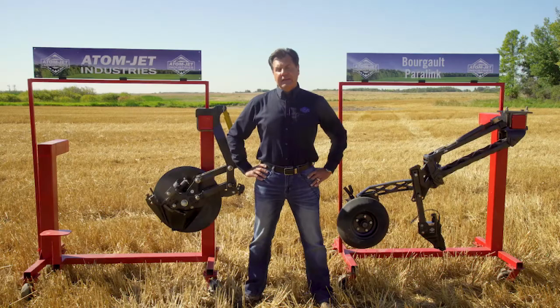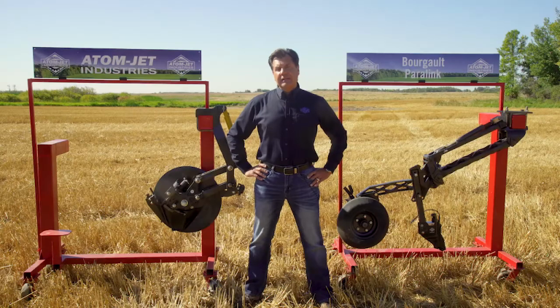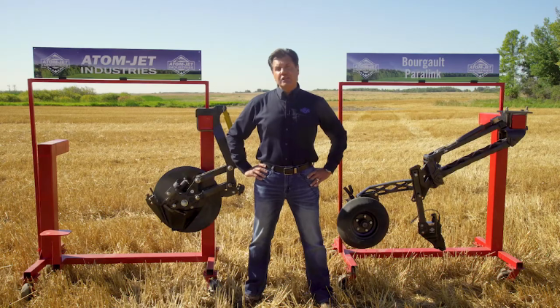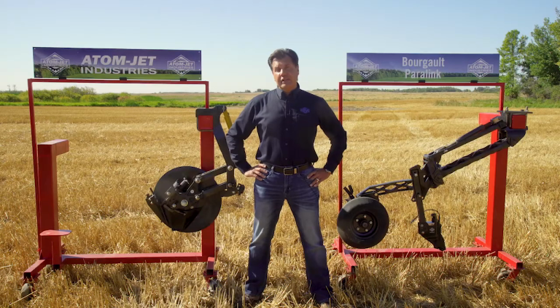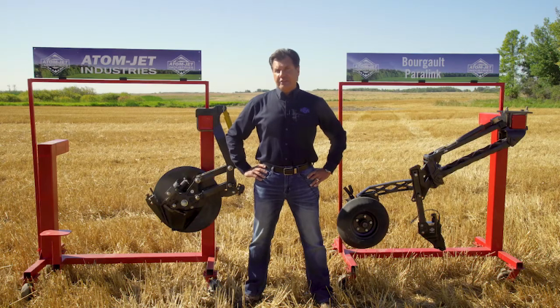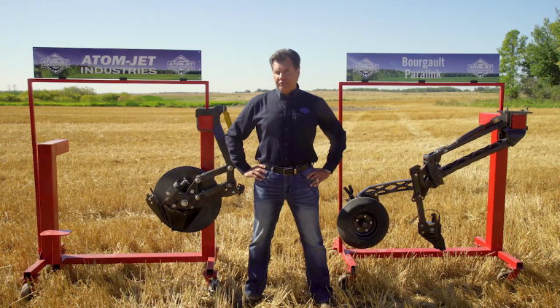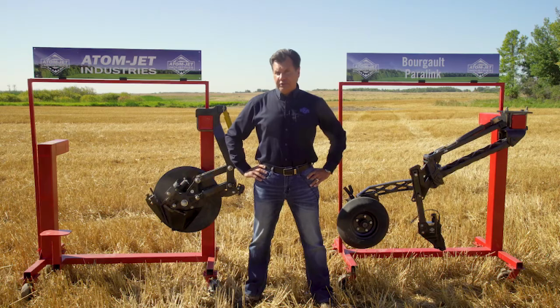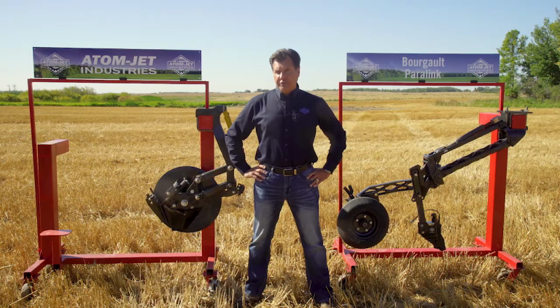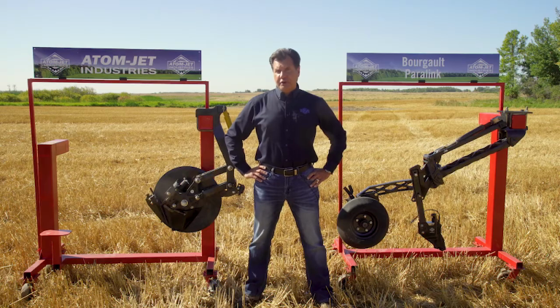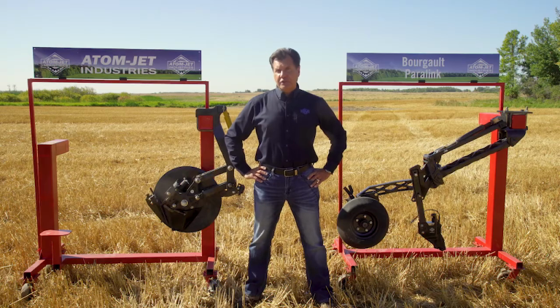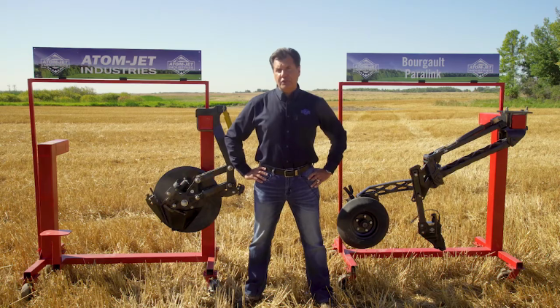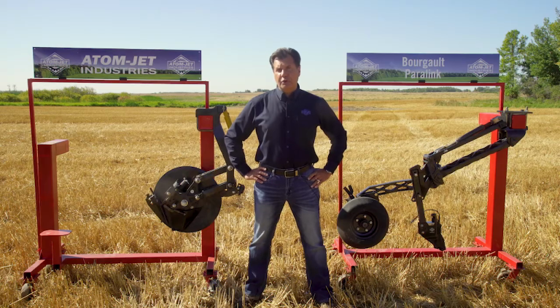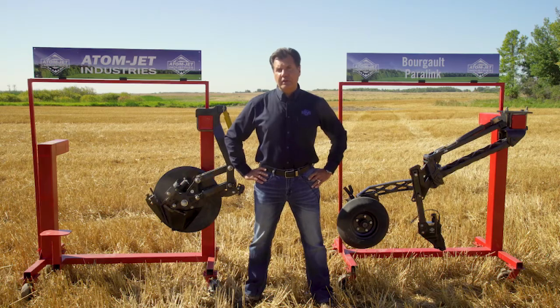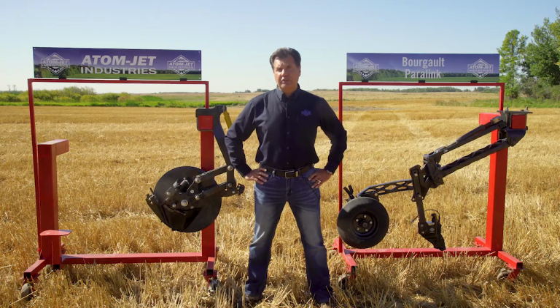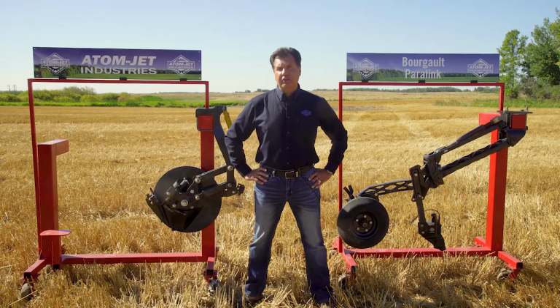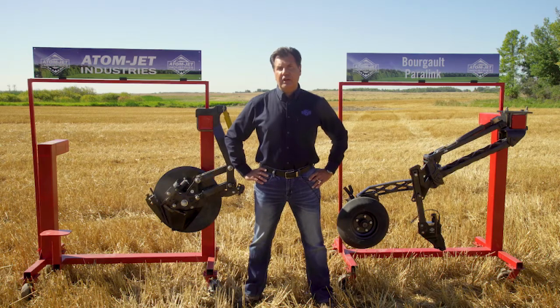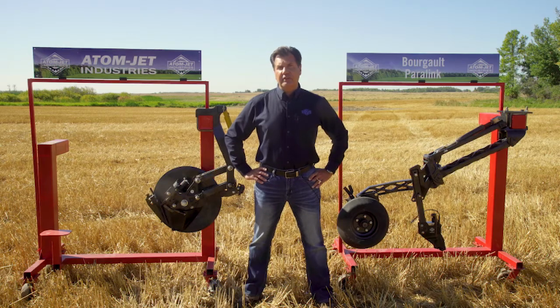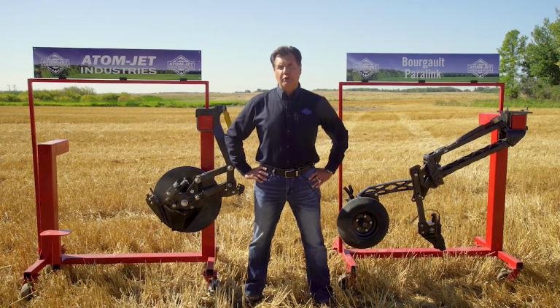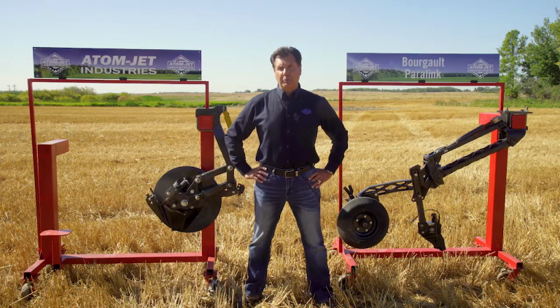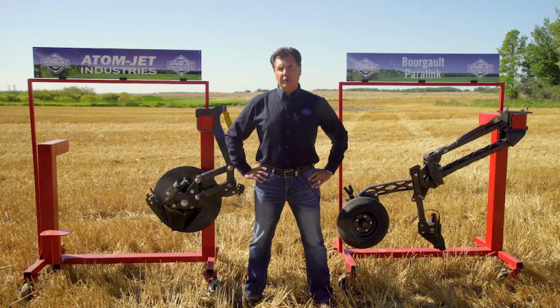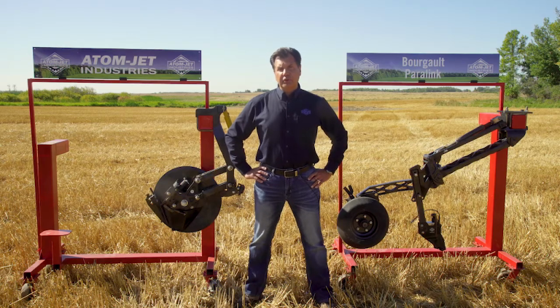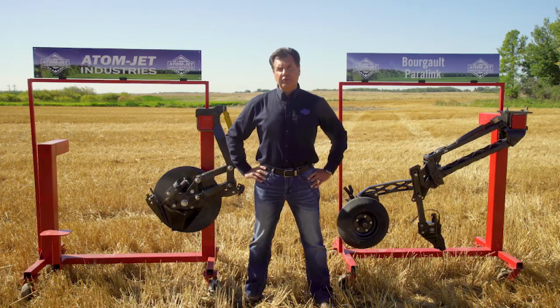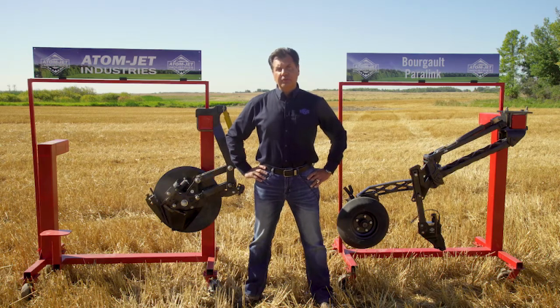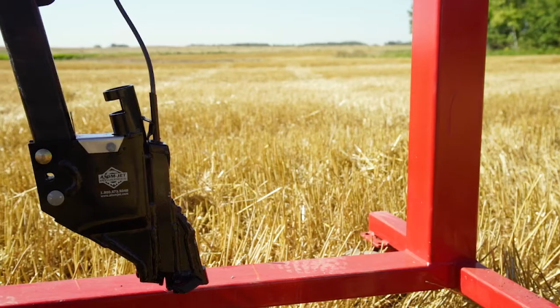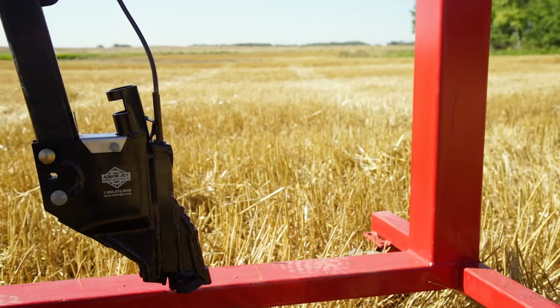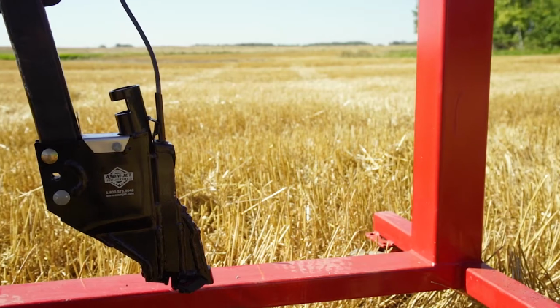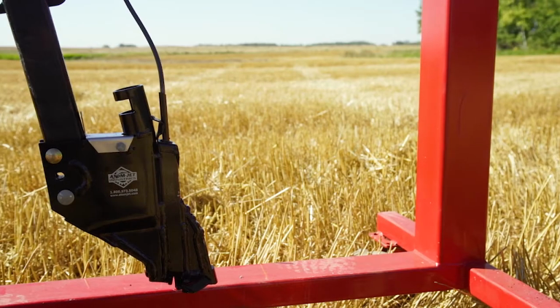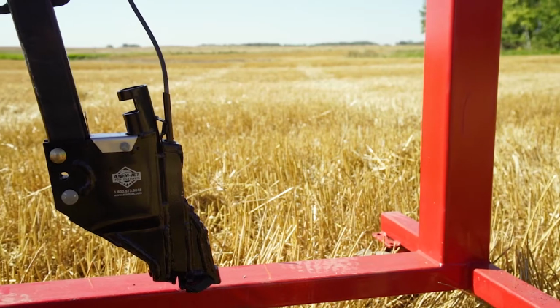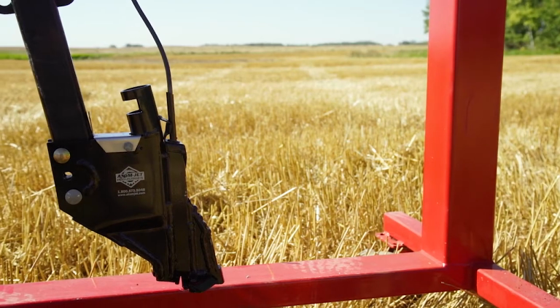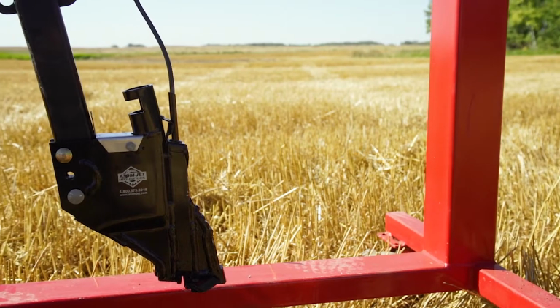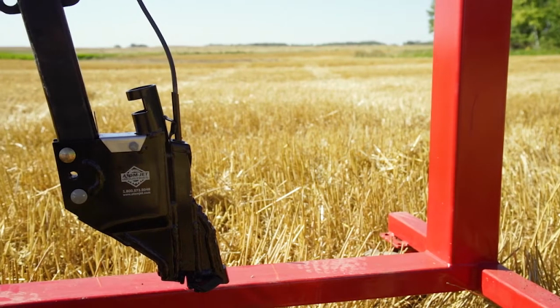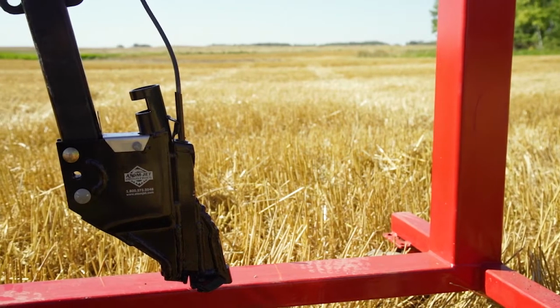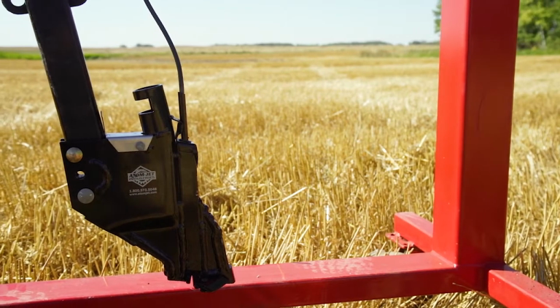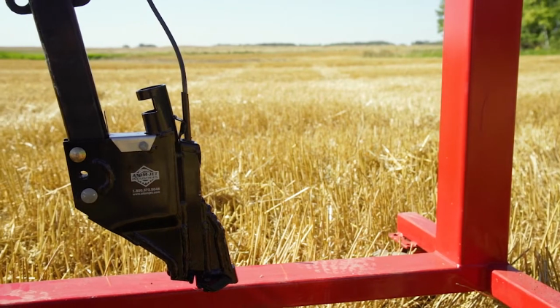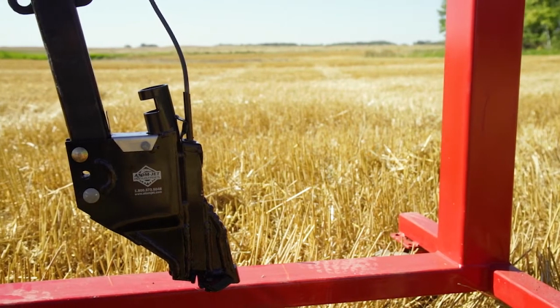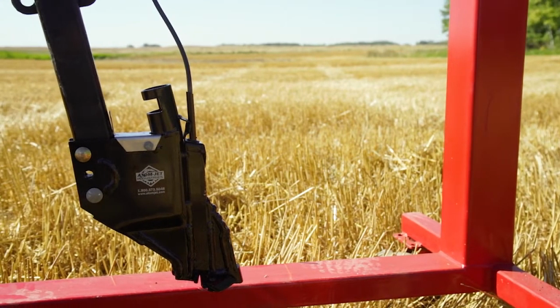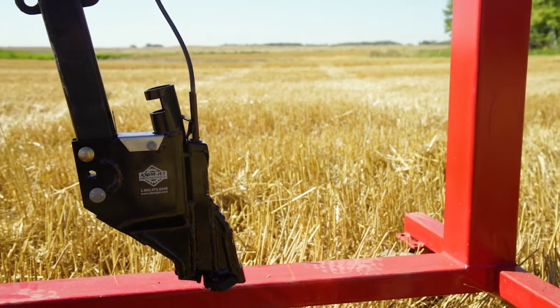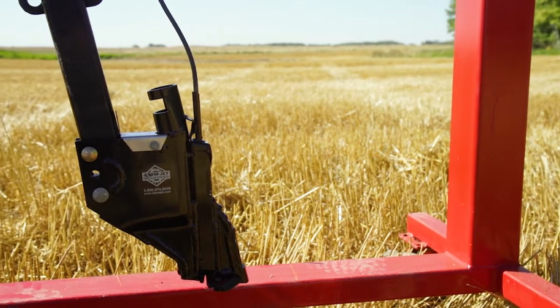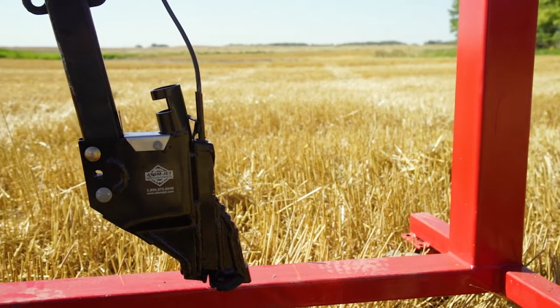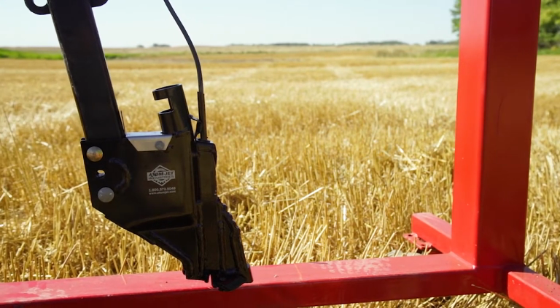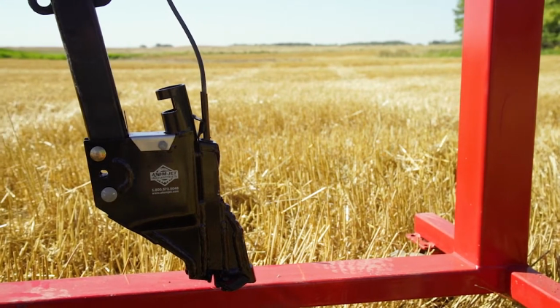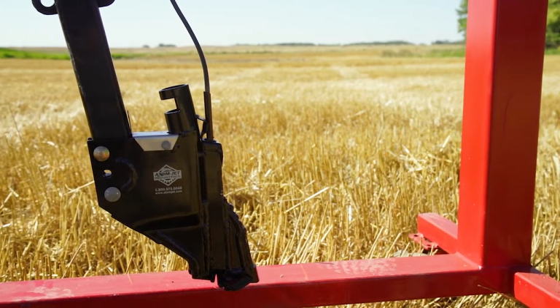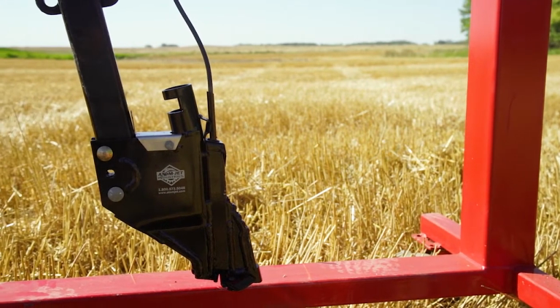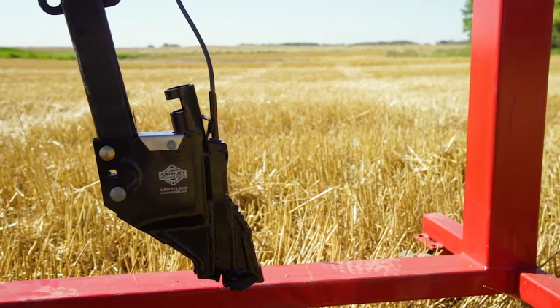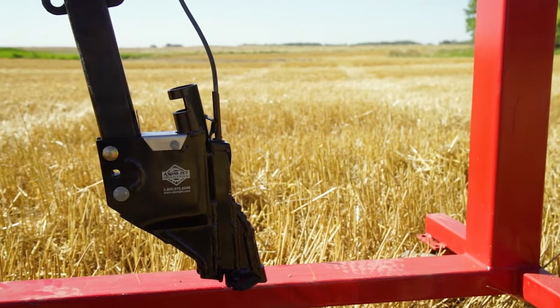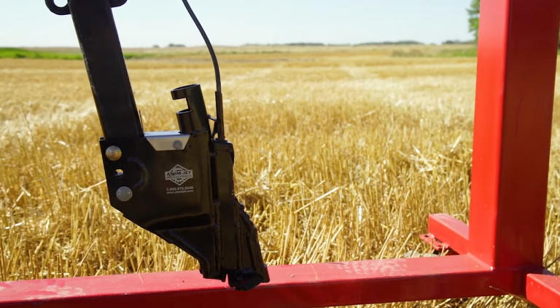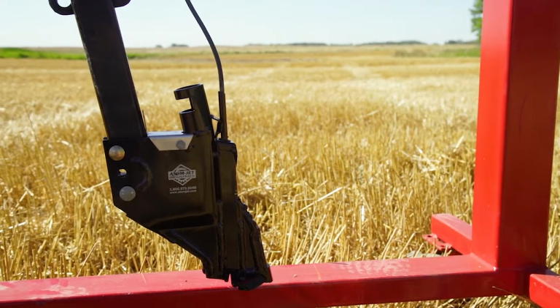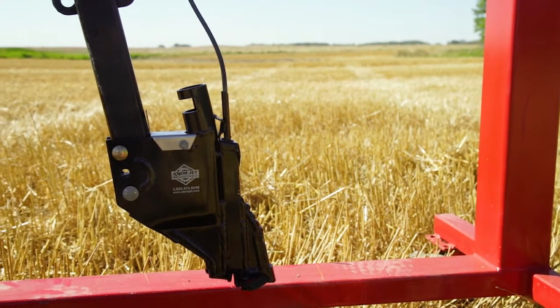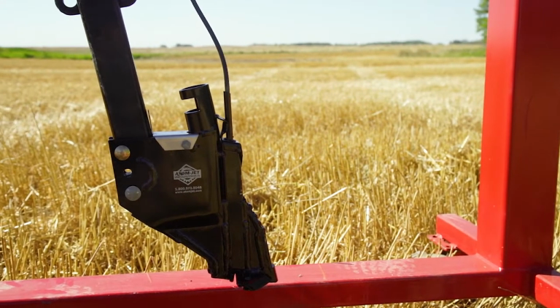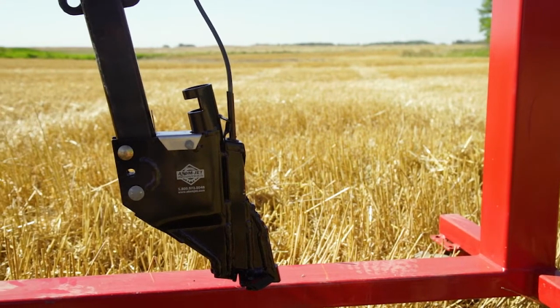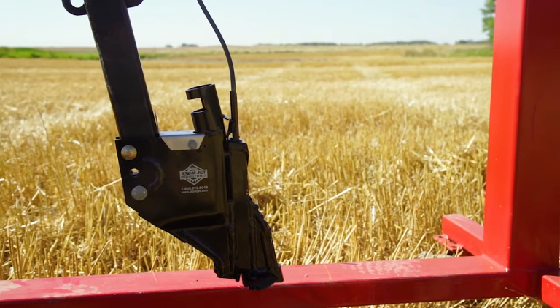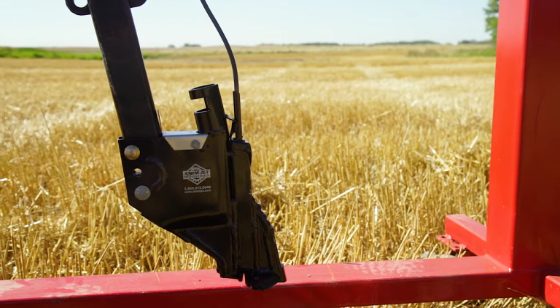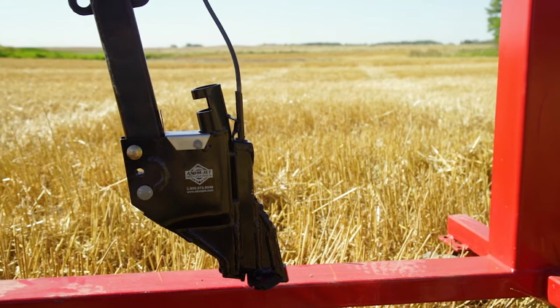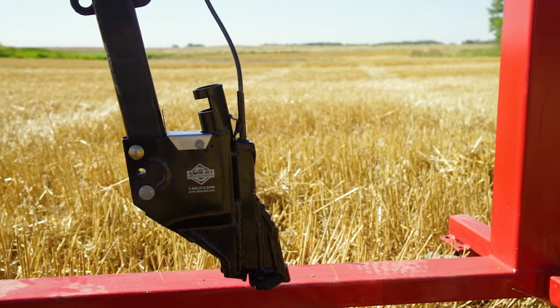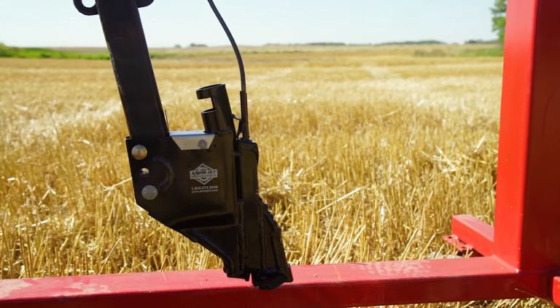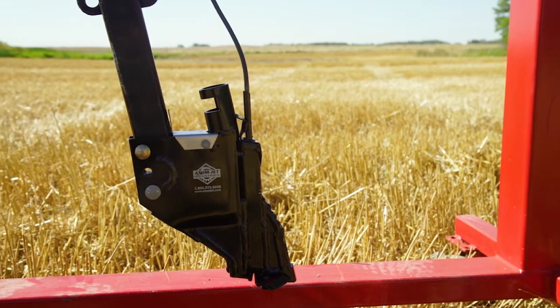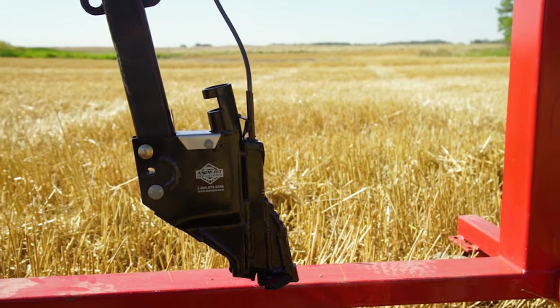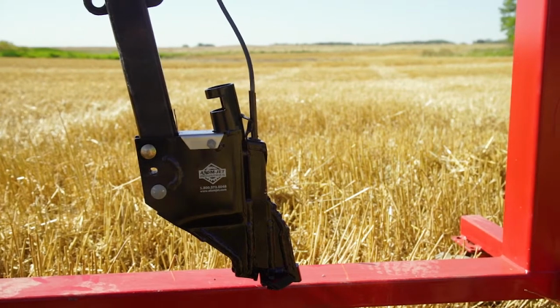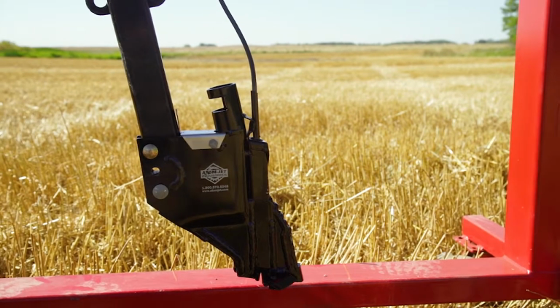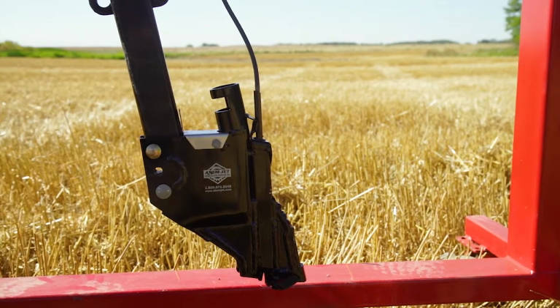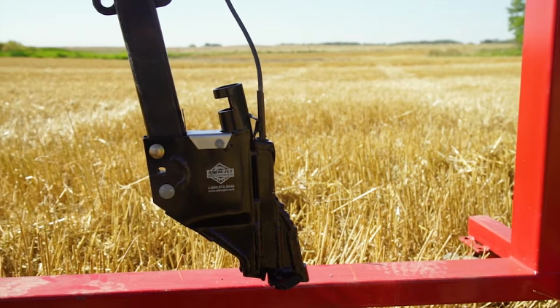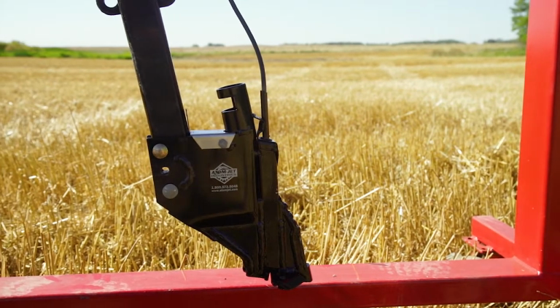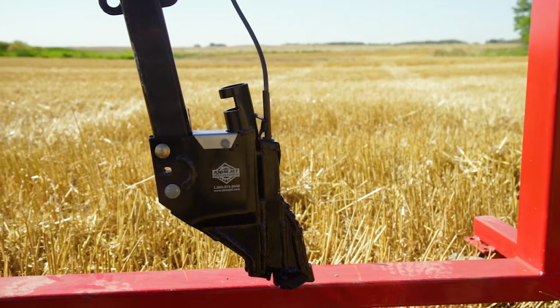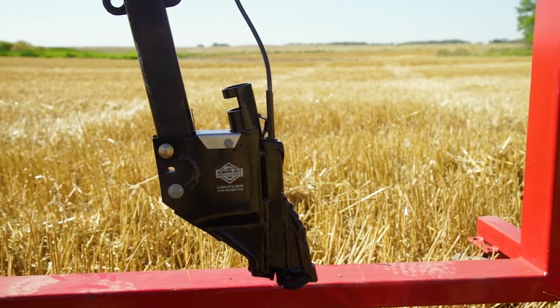Additionally, there's a third chute in this line of openers that allows for application of a granular fertilizer band between the seed and NH3.